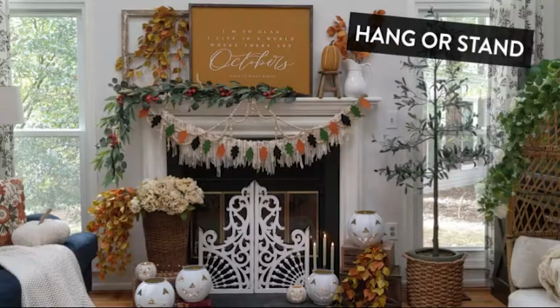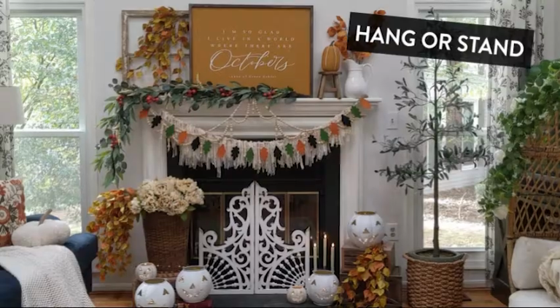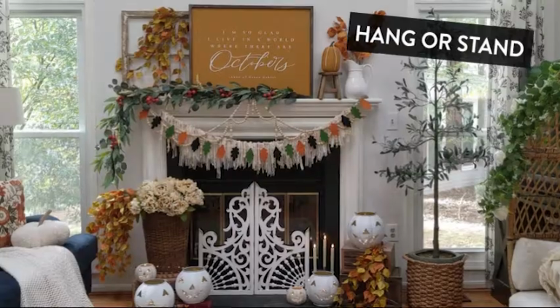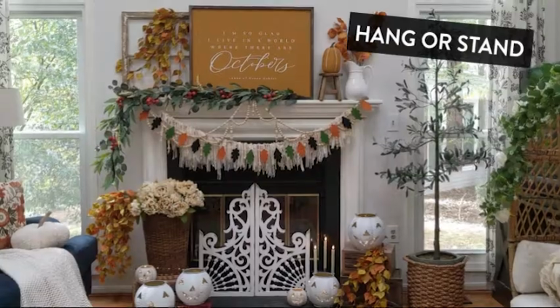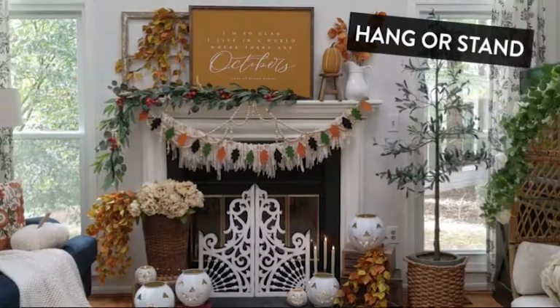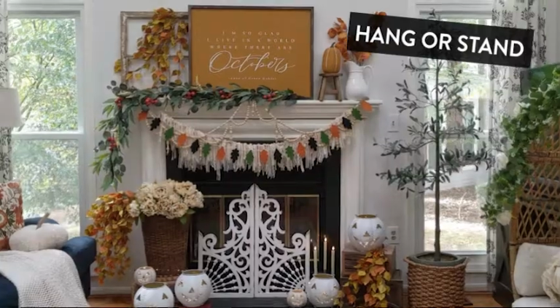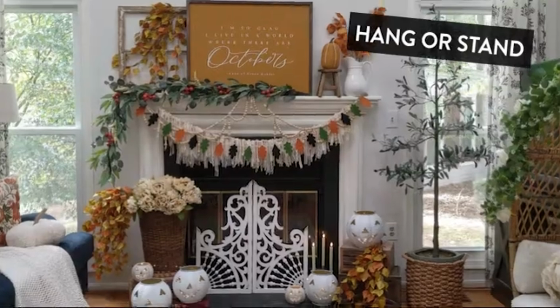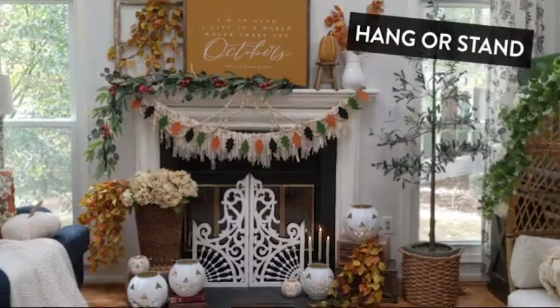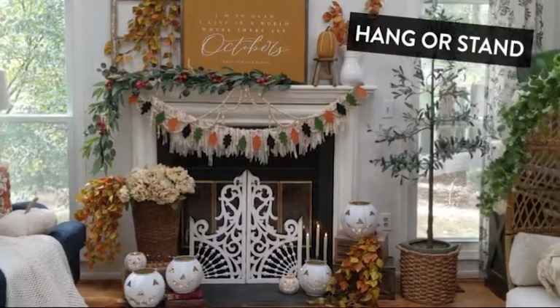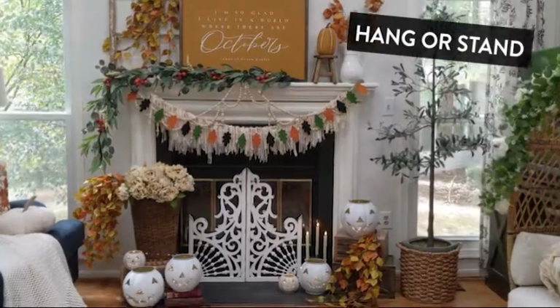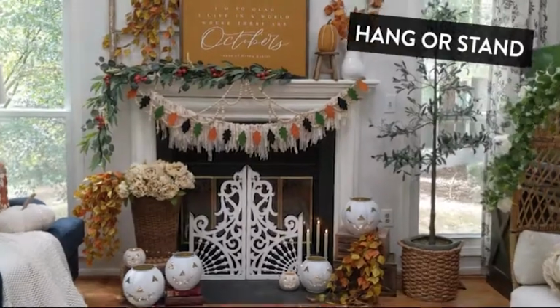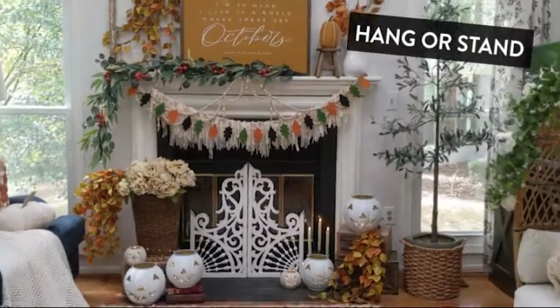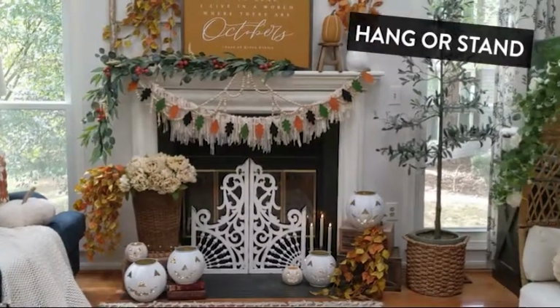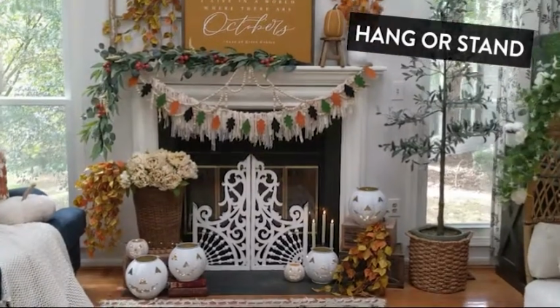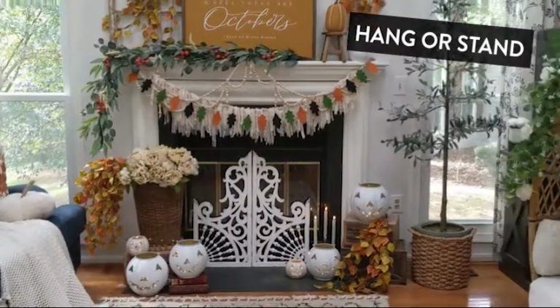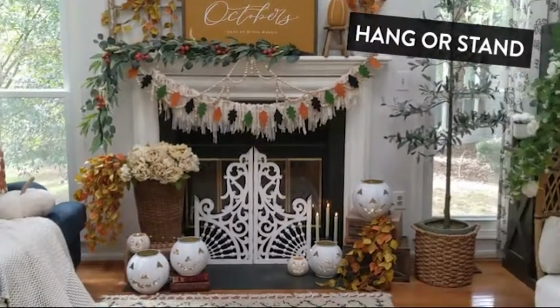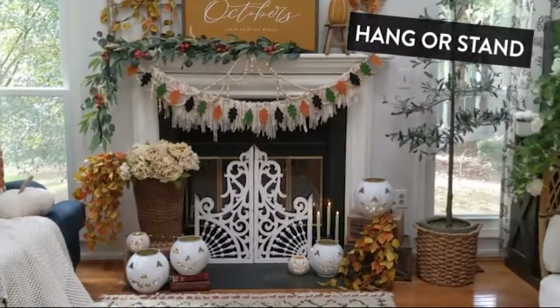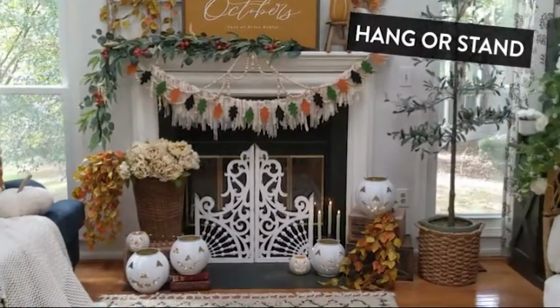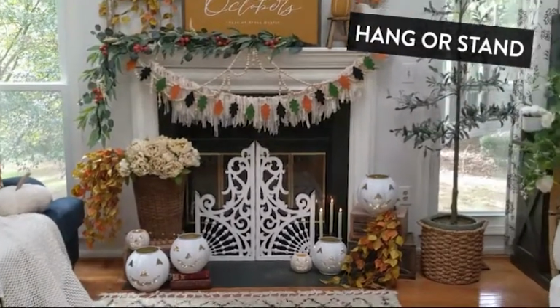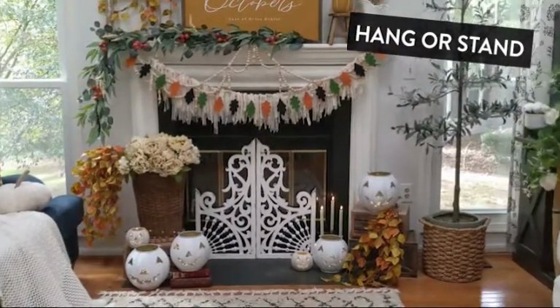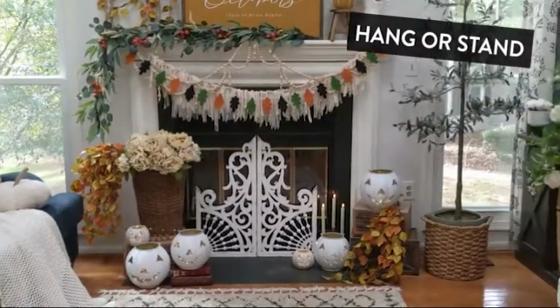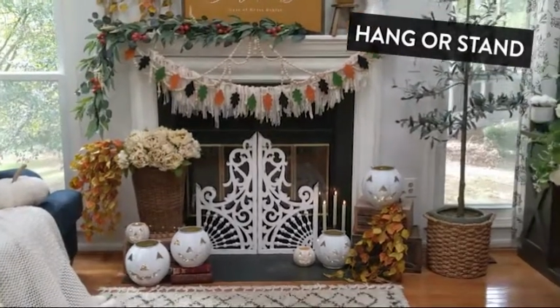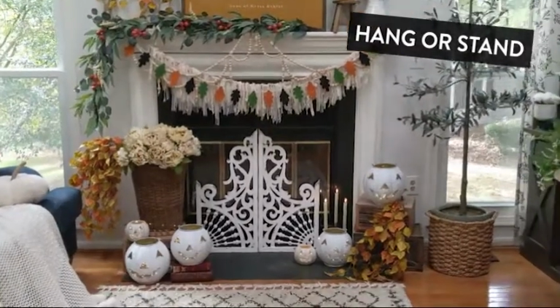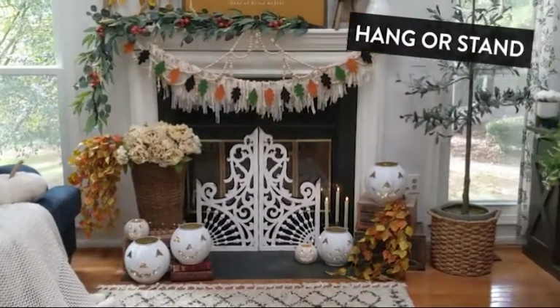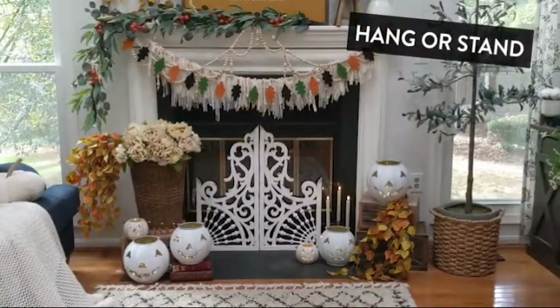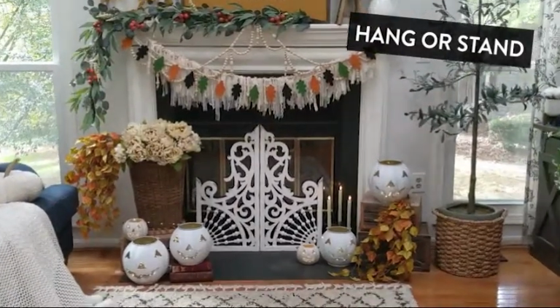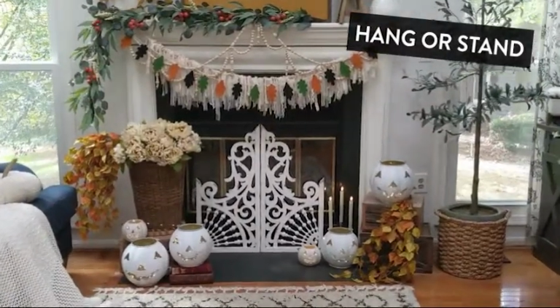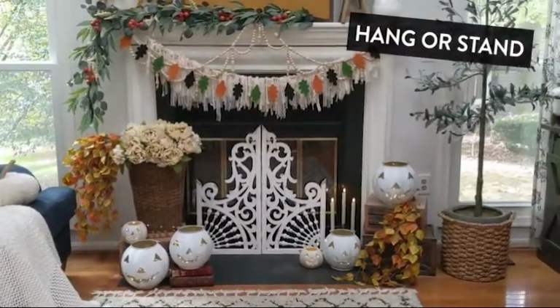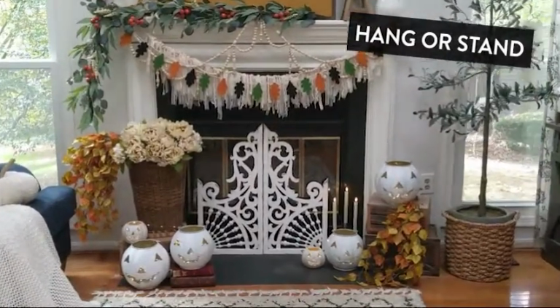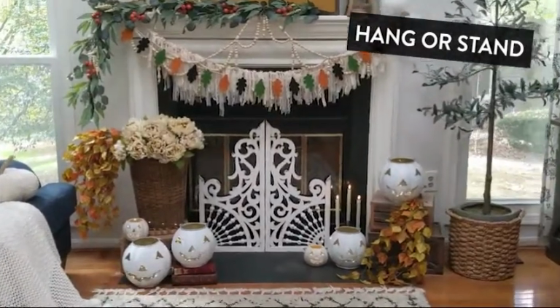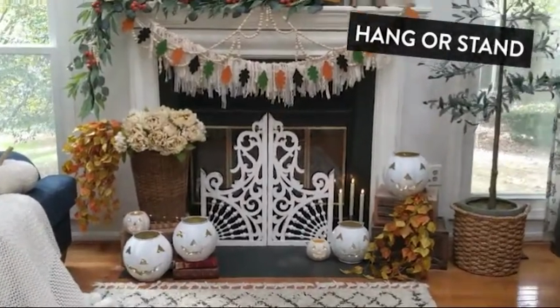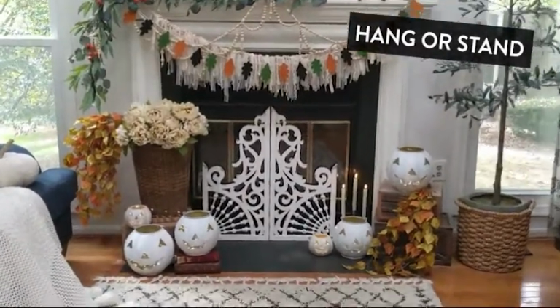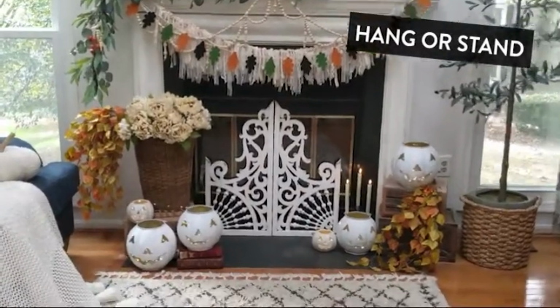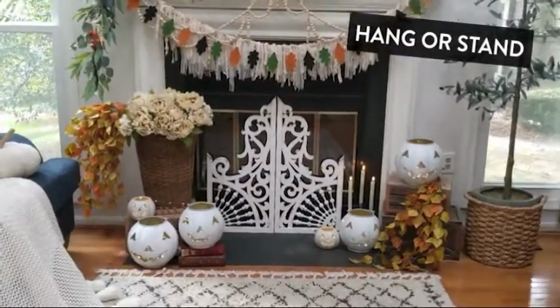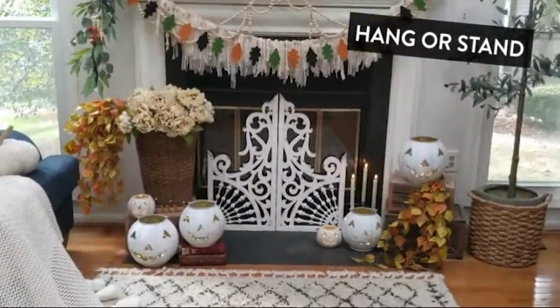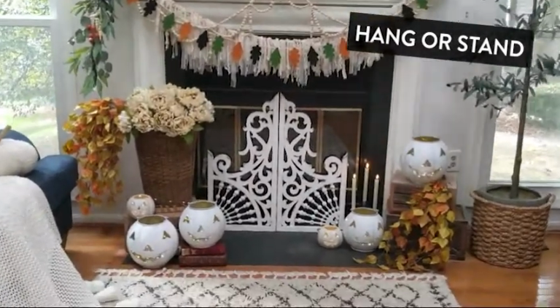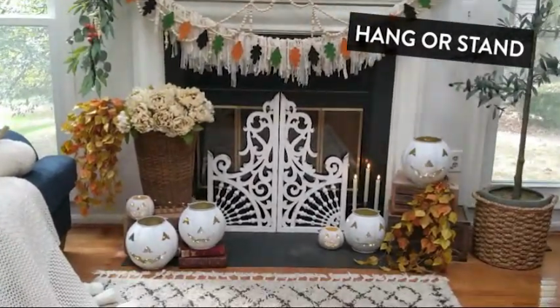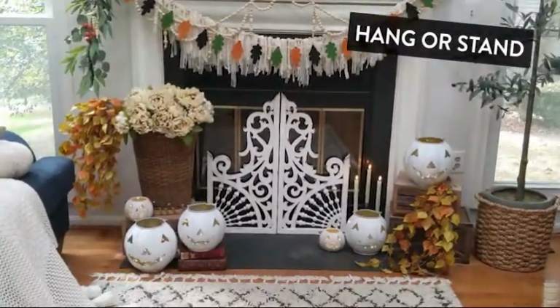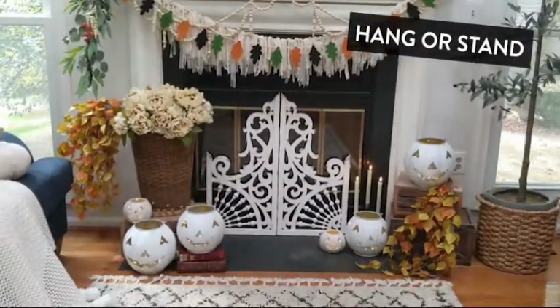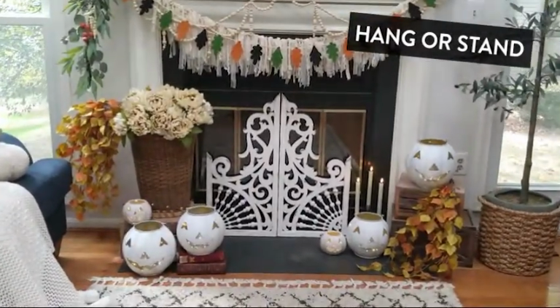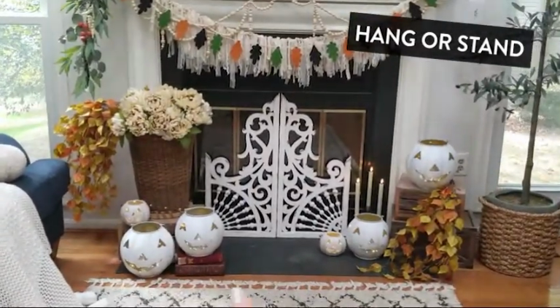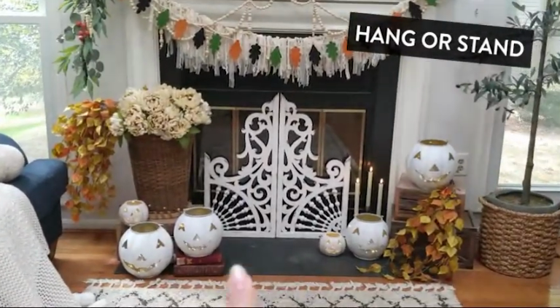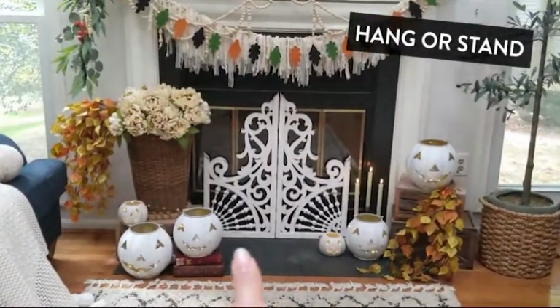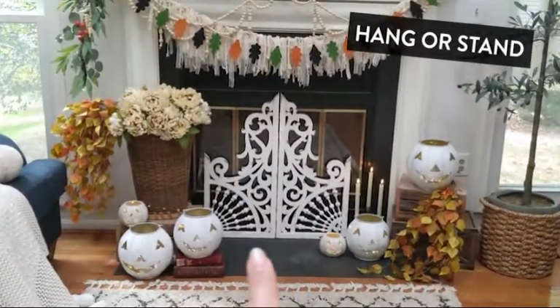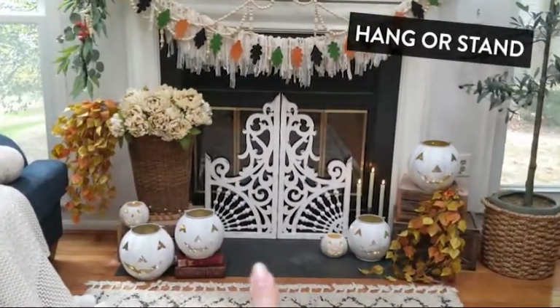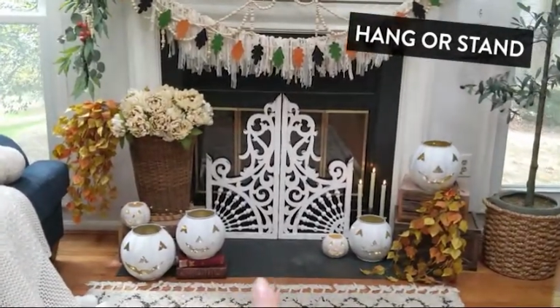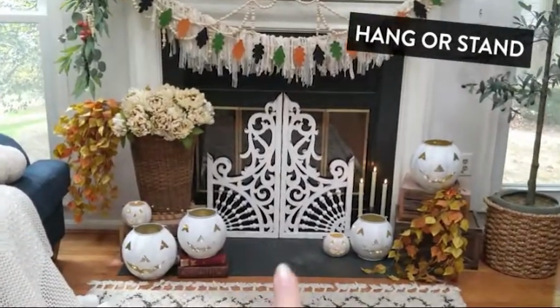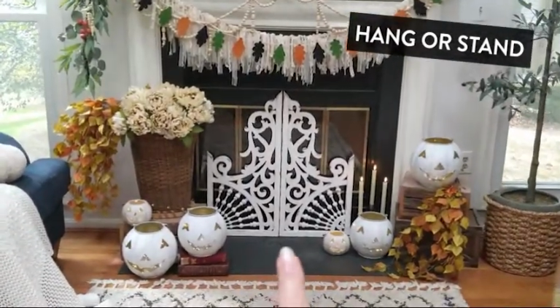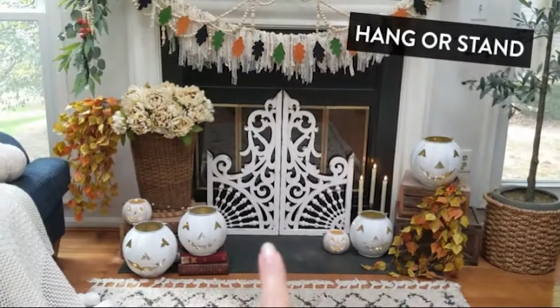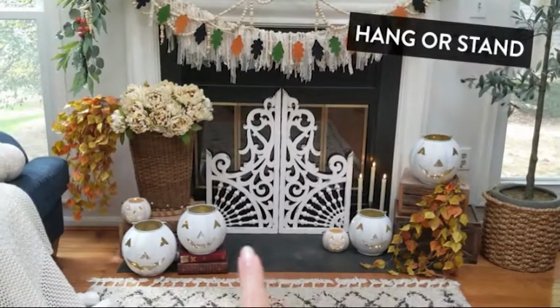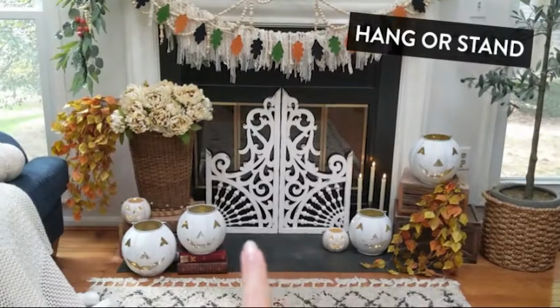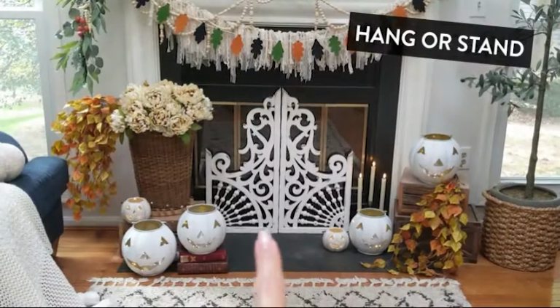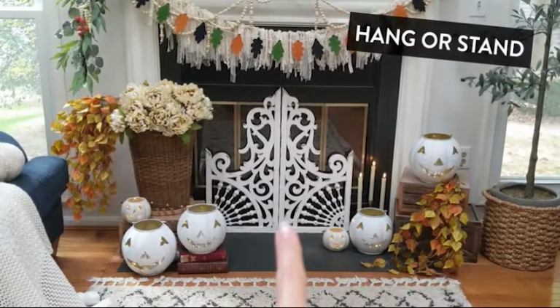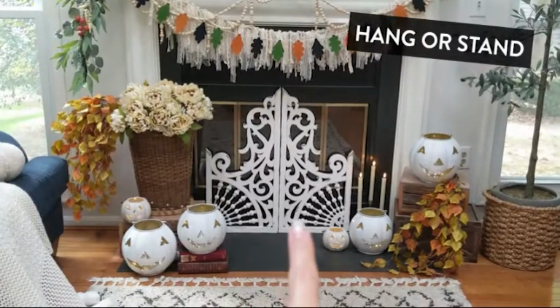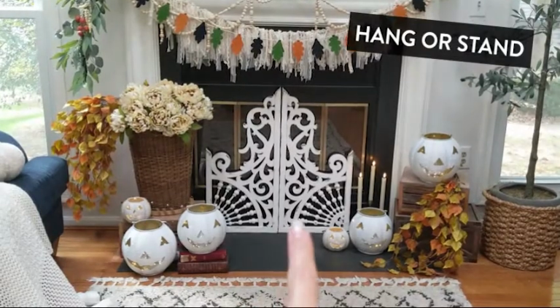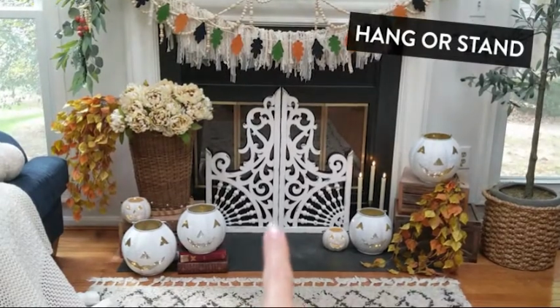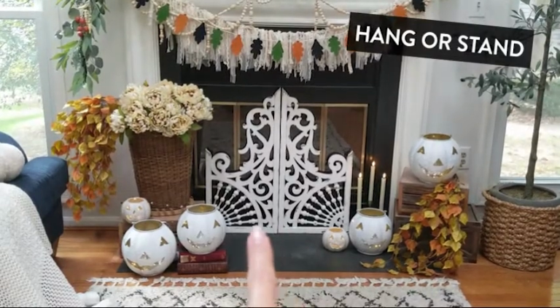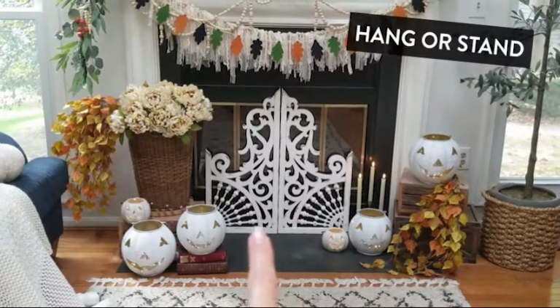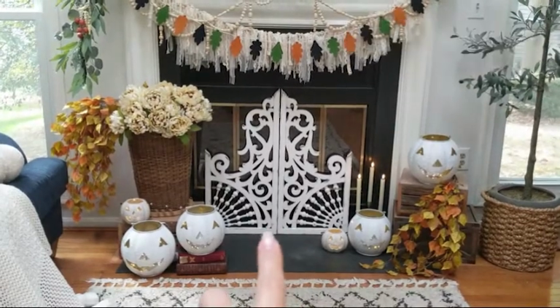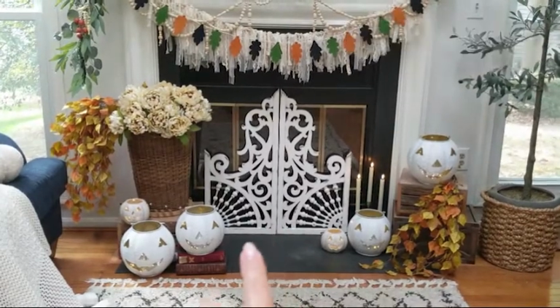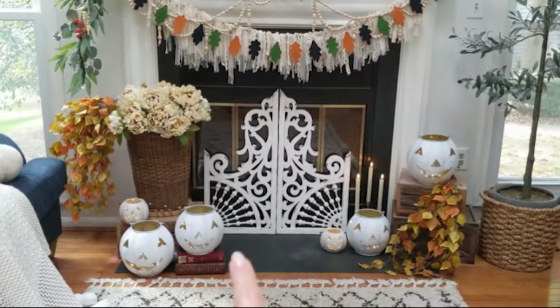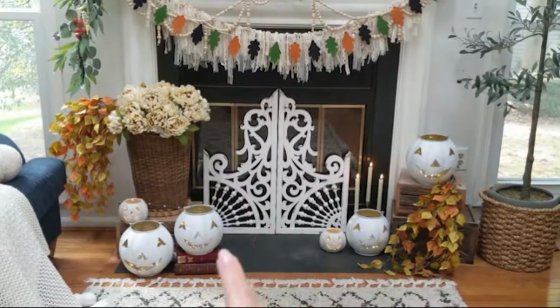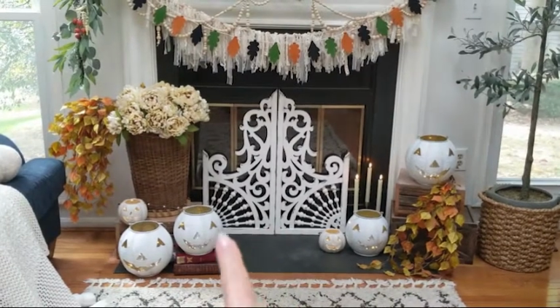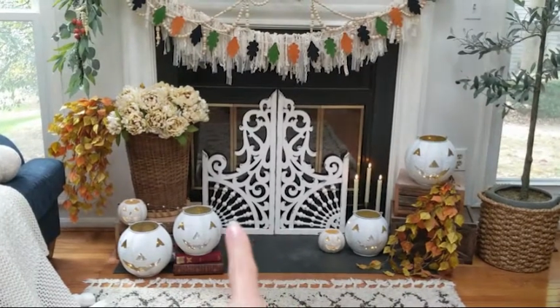Hey friends, this is Sharon over at Corbel Cottage. I wanted to come on here to talk about this amazing, gorgeous piece from Decor Steels.